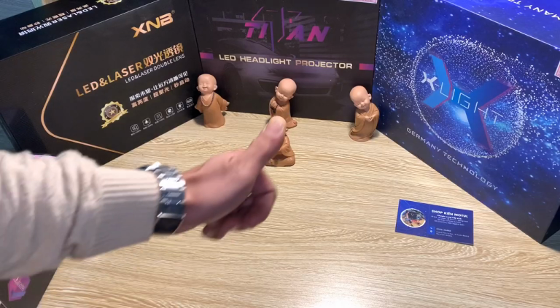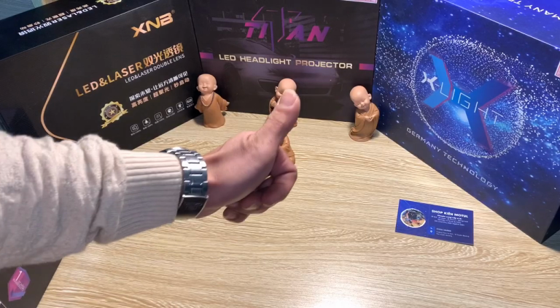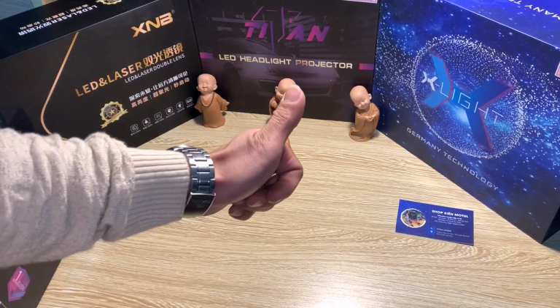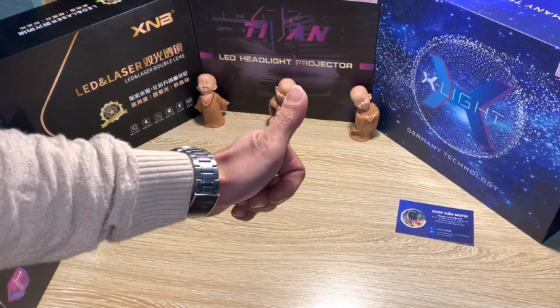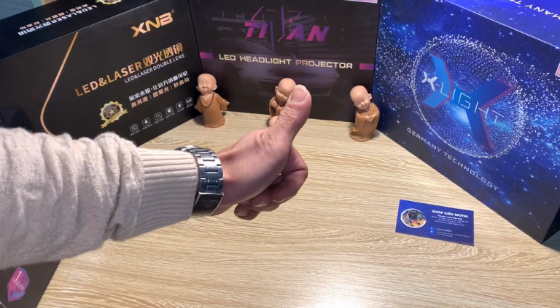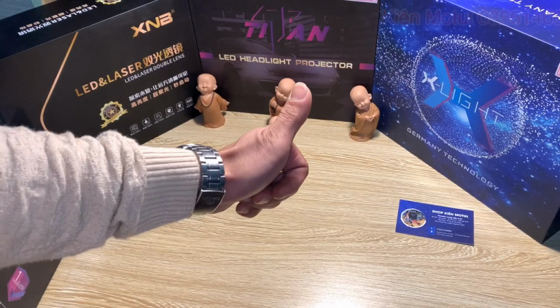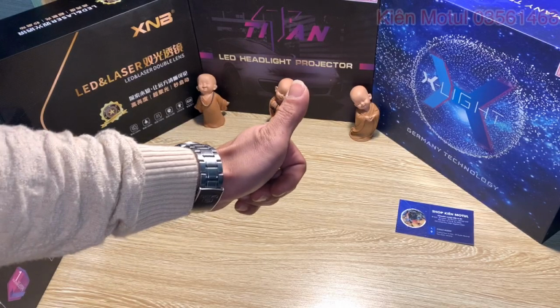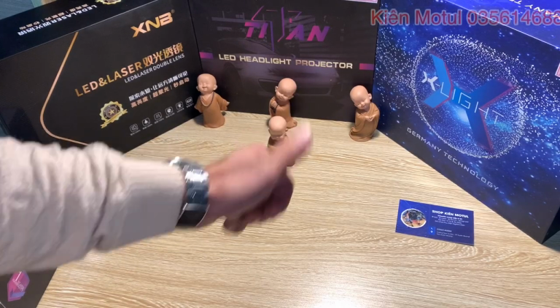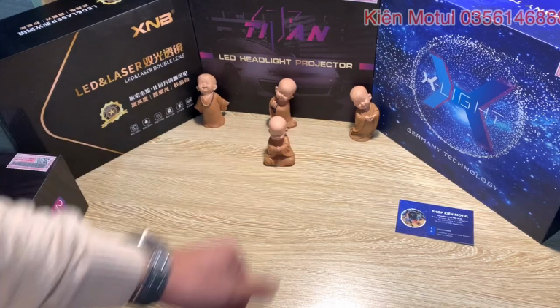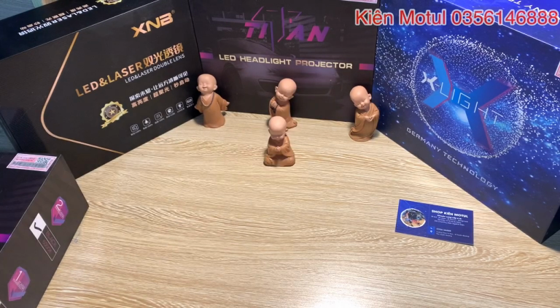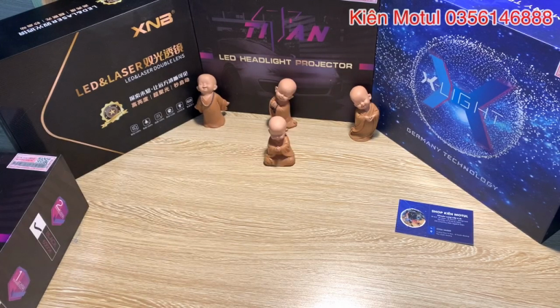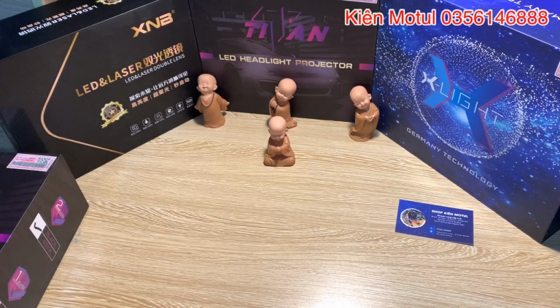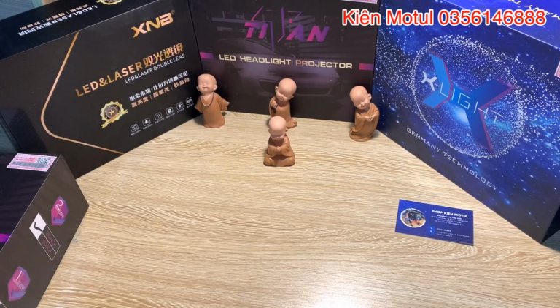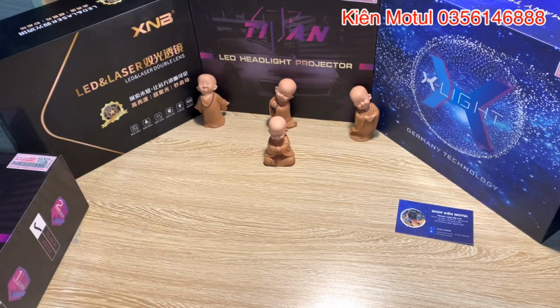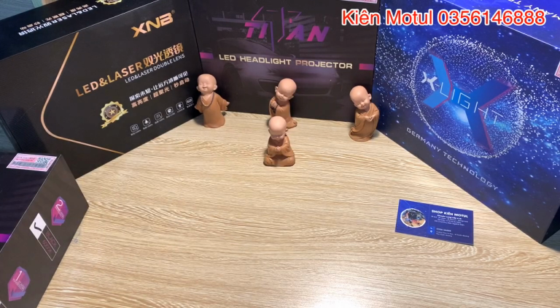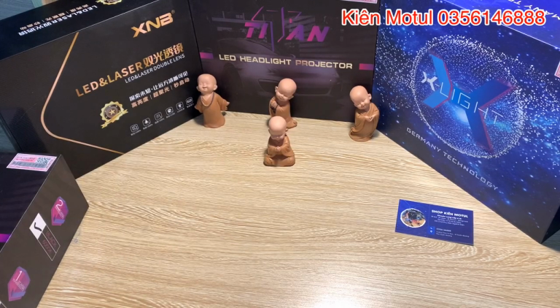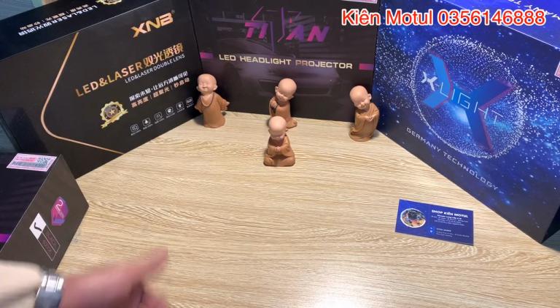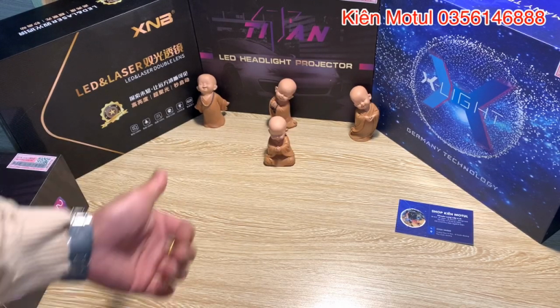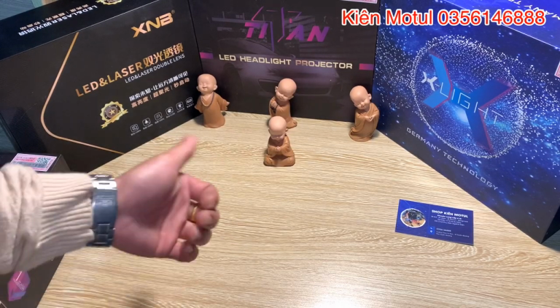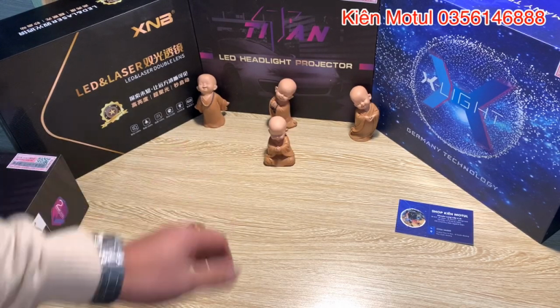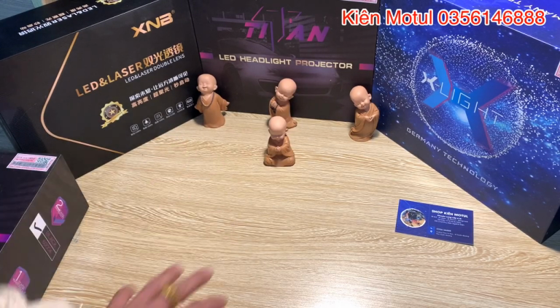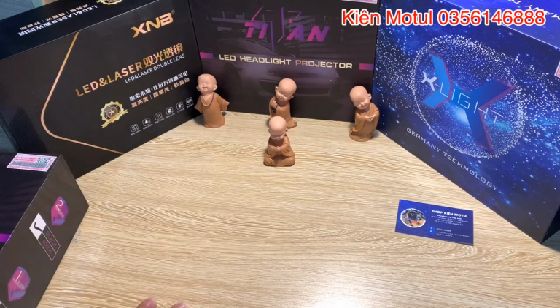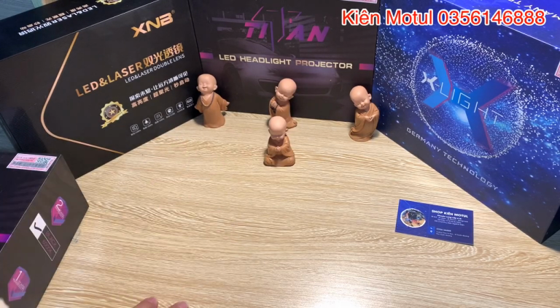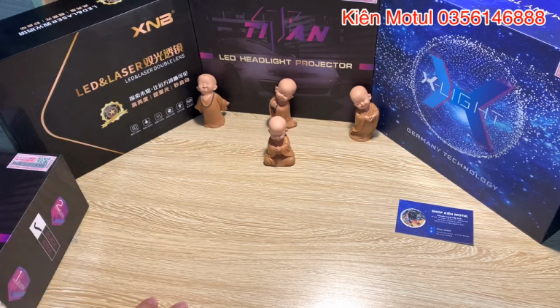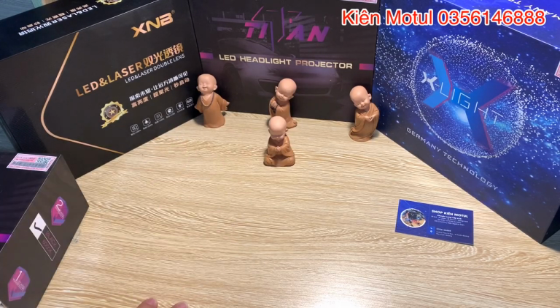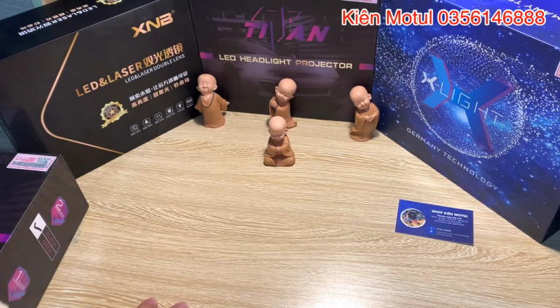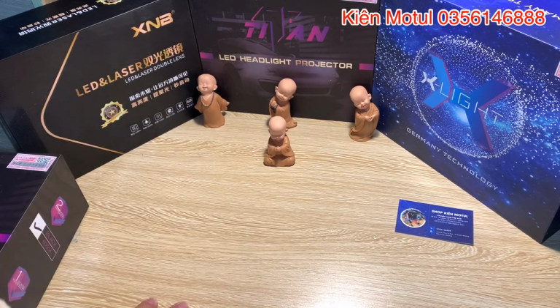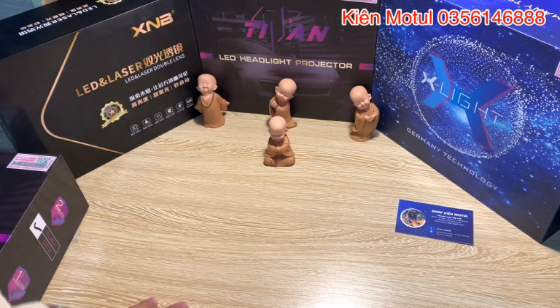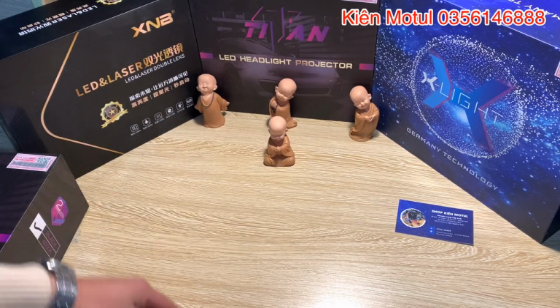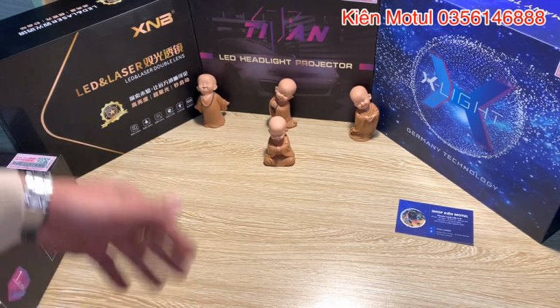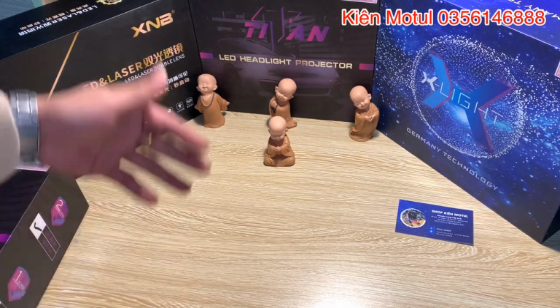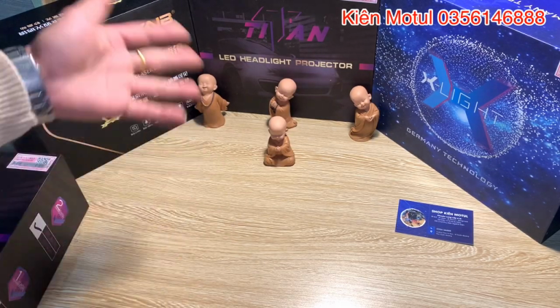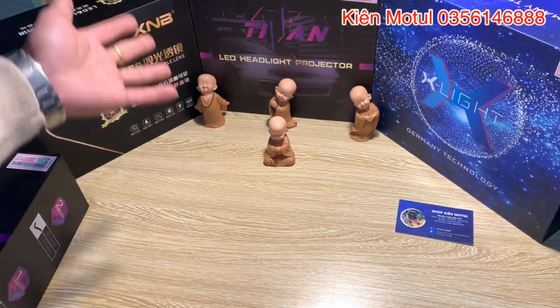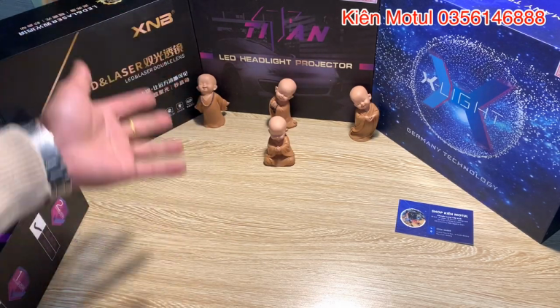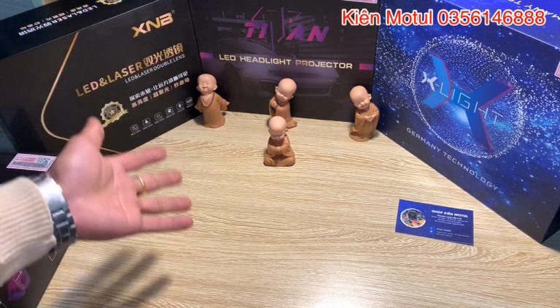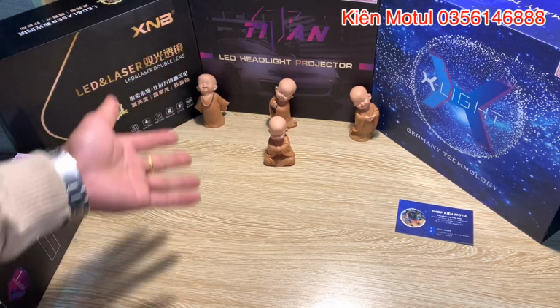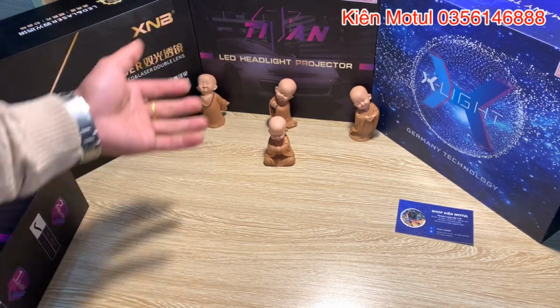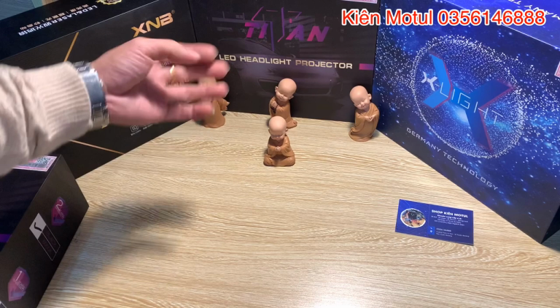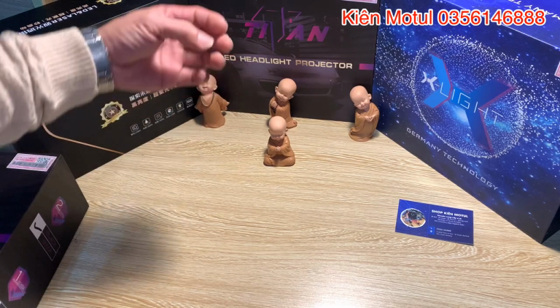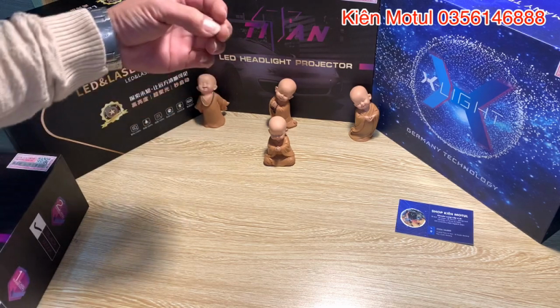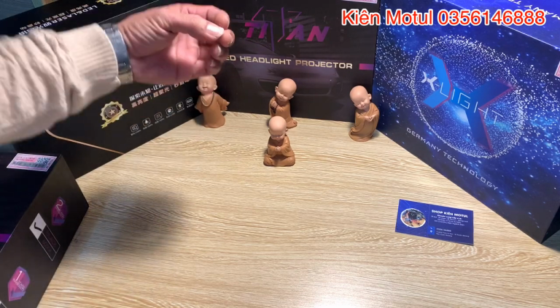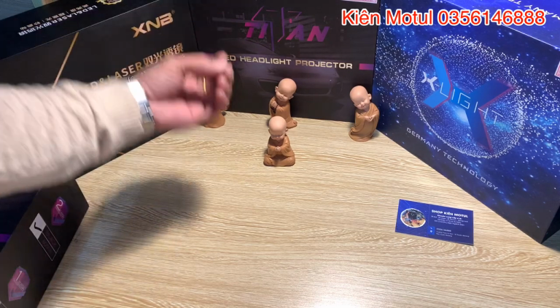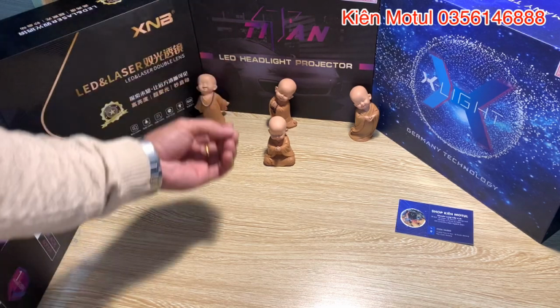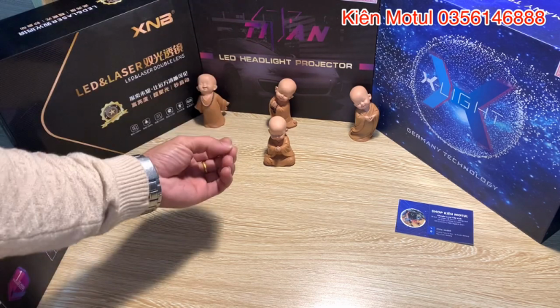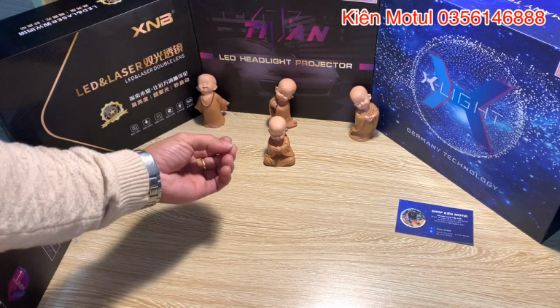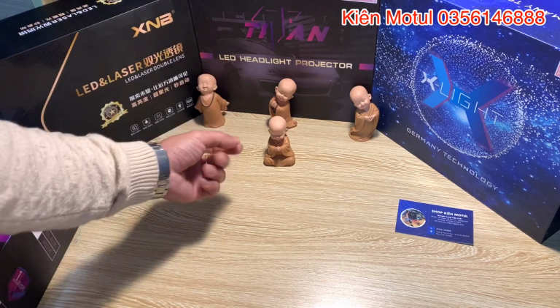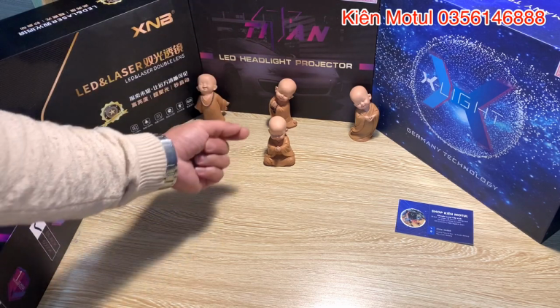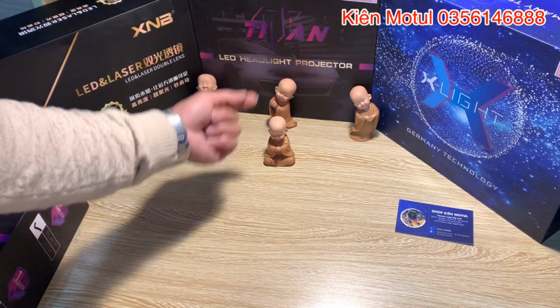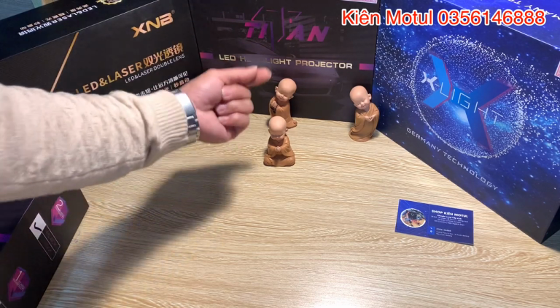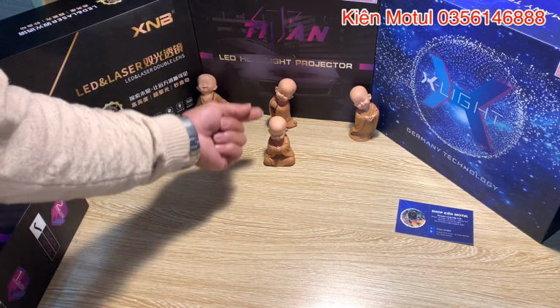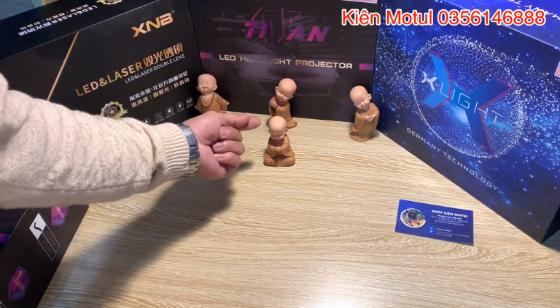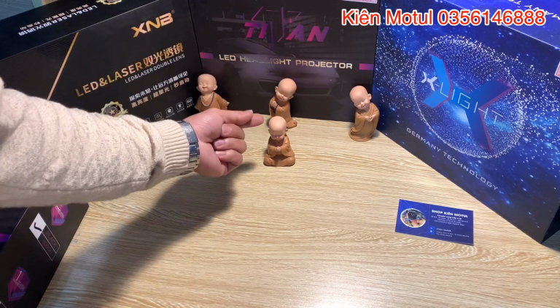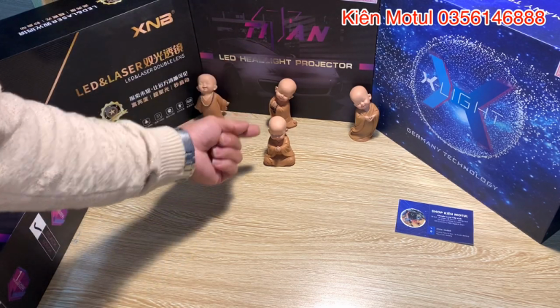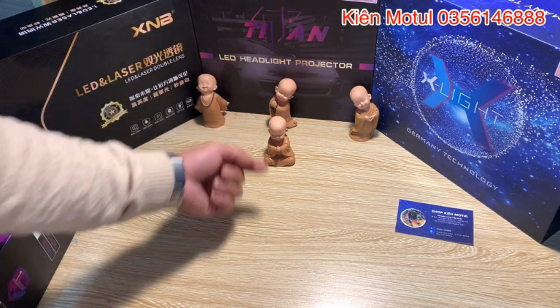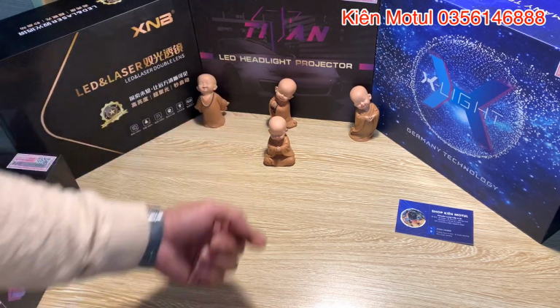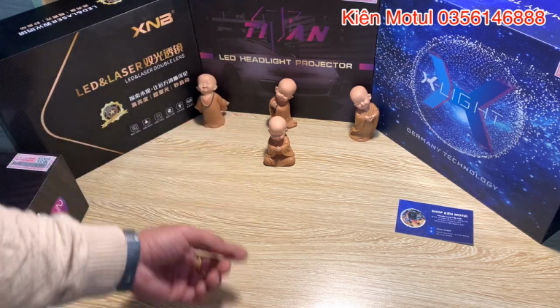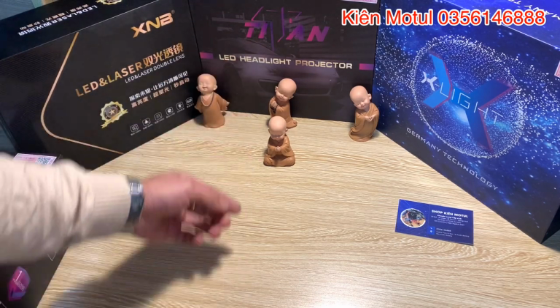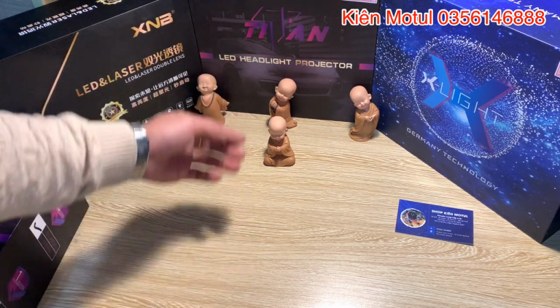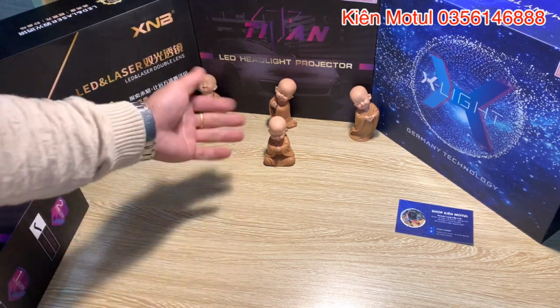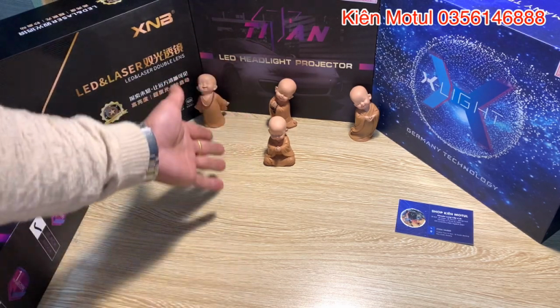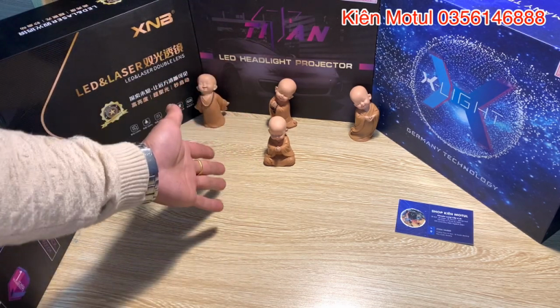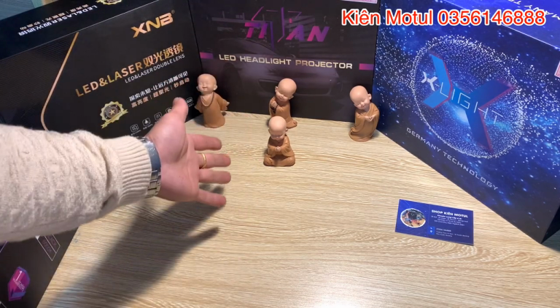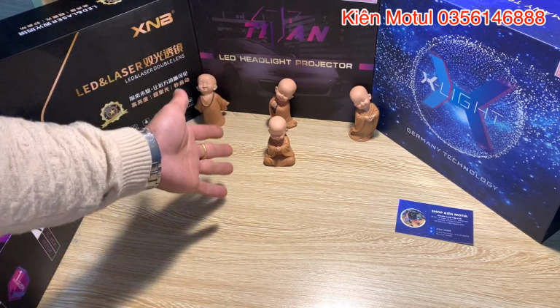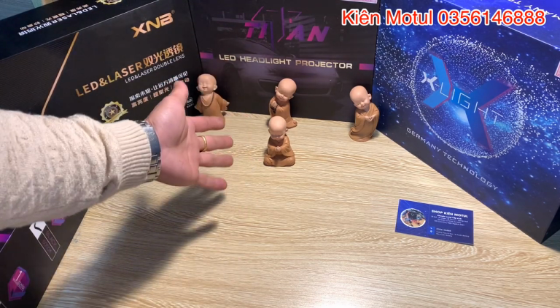Chào mừng quý vị và các bạn đã quay trở lại với channel của mình, mình là Kim Motun. Ở clip hôm nay thì em sẽ đi review cái nhân vật decor của em ở đây.